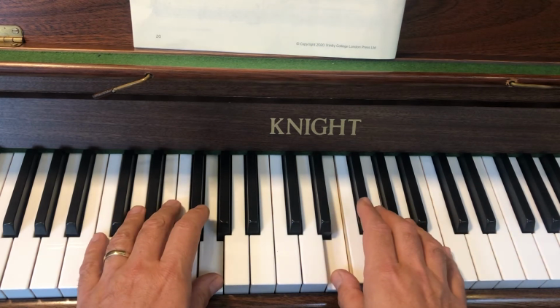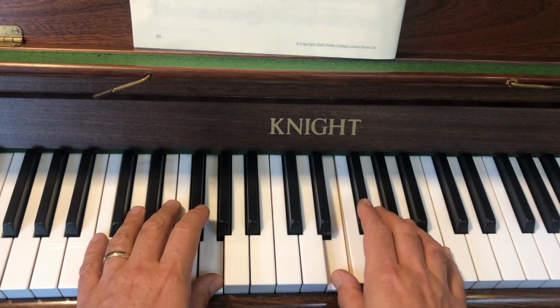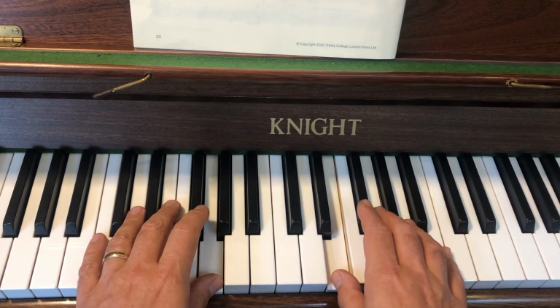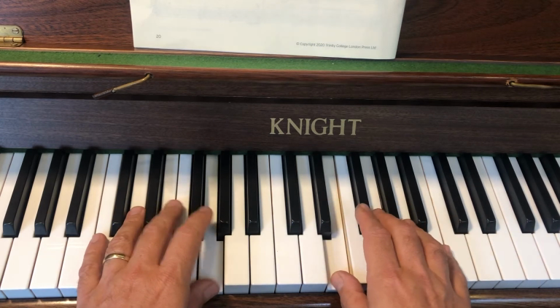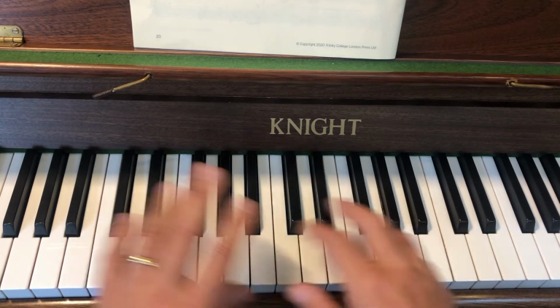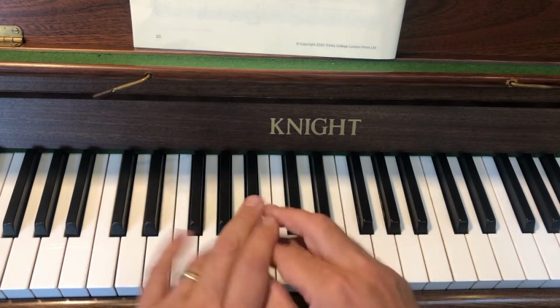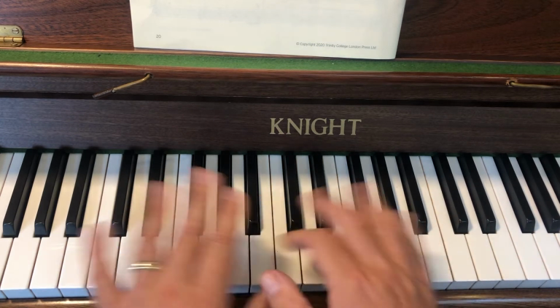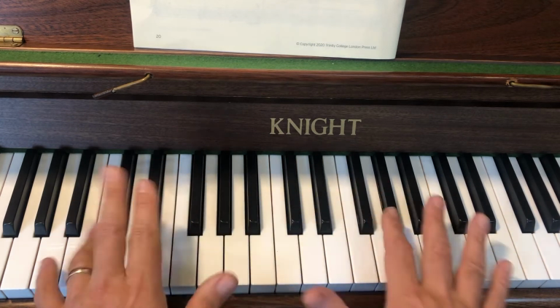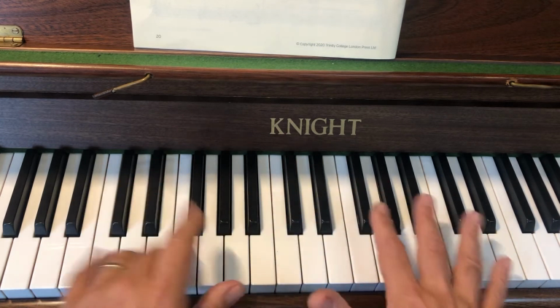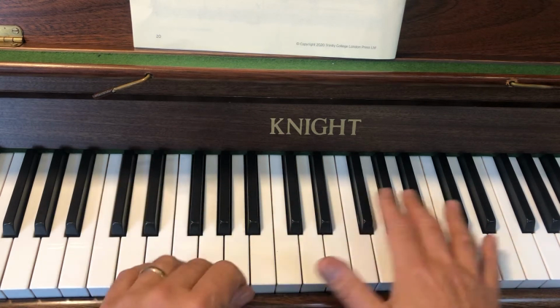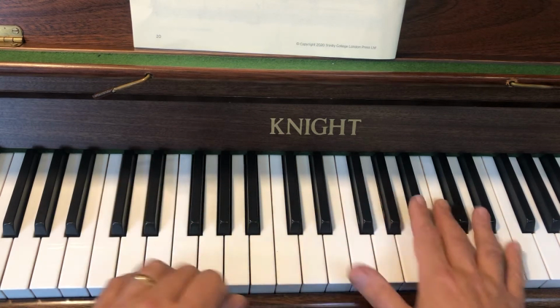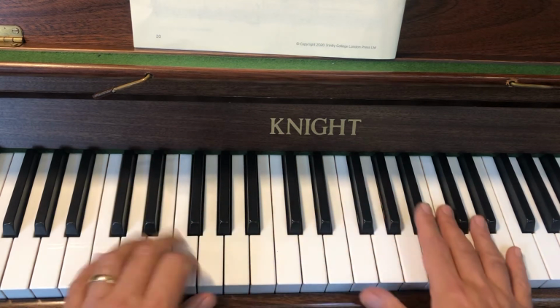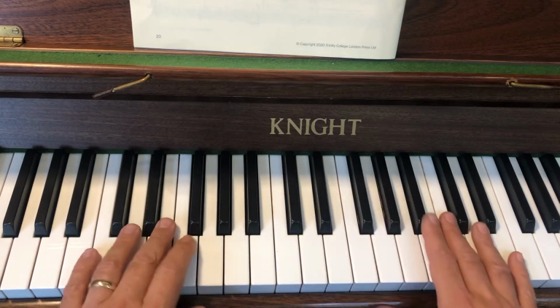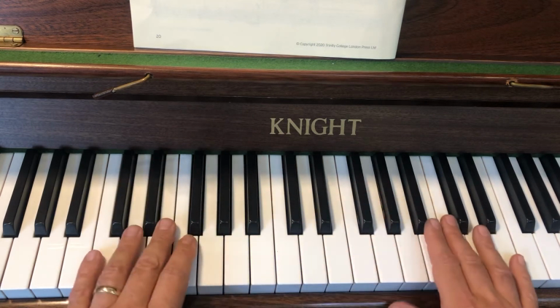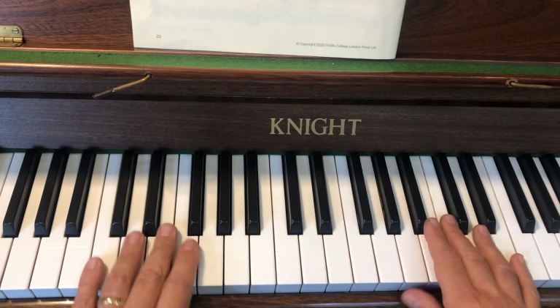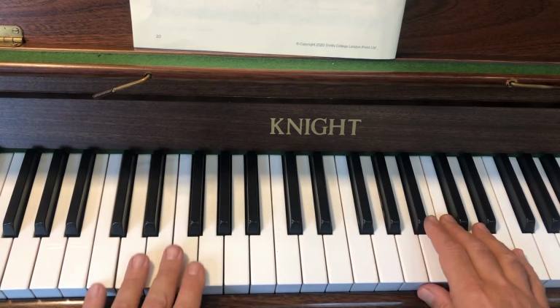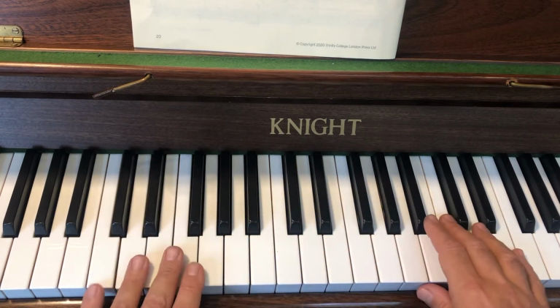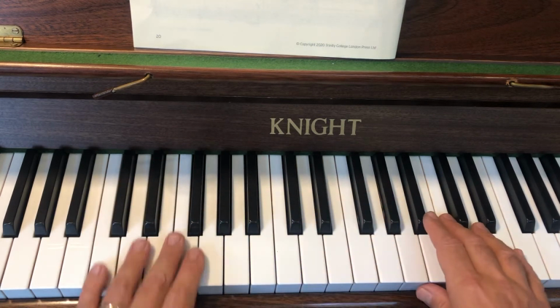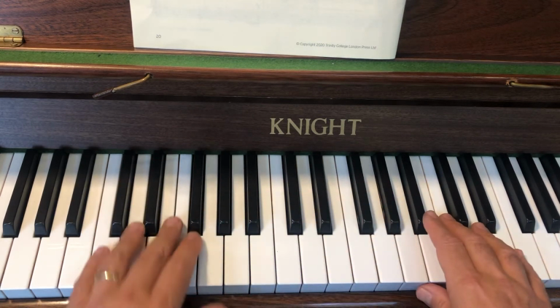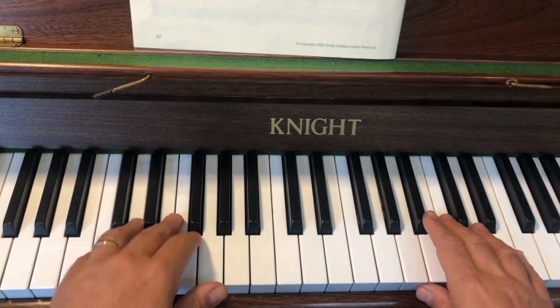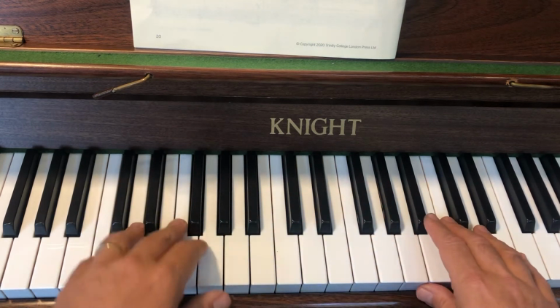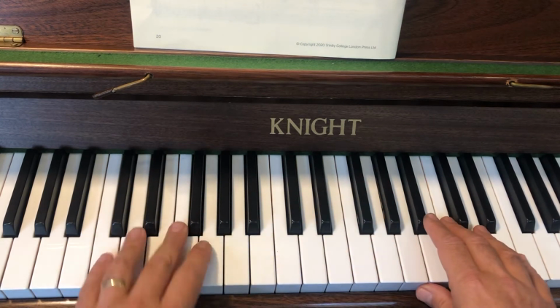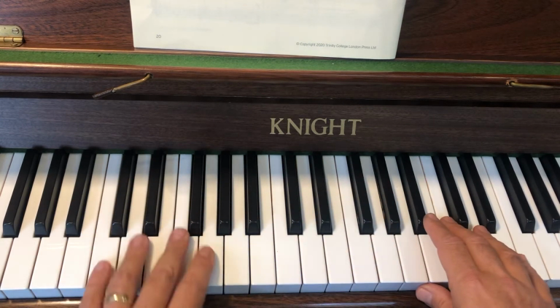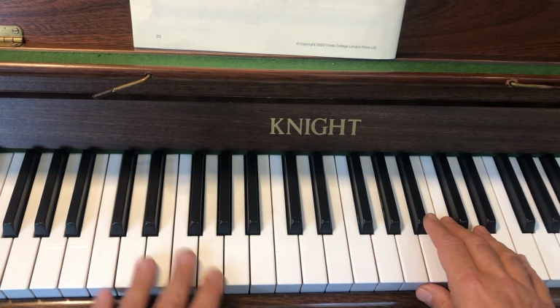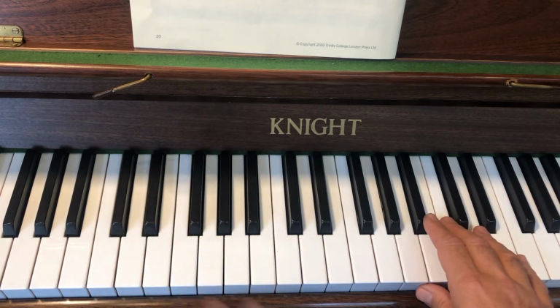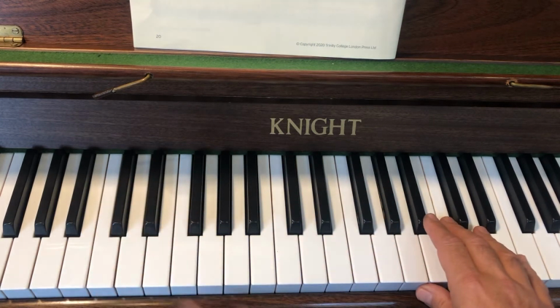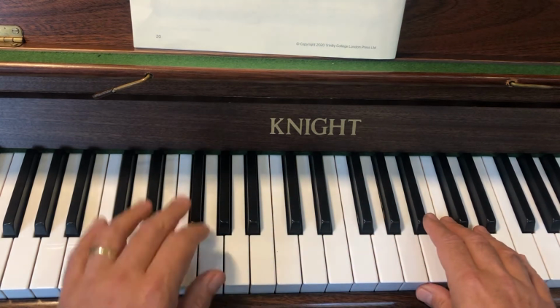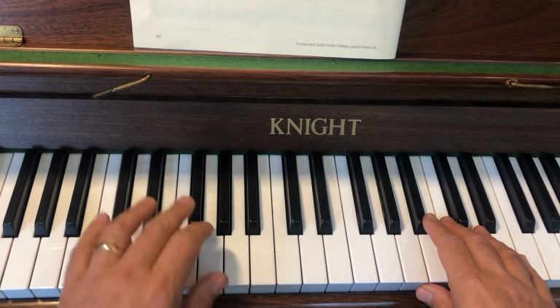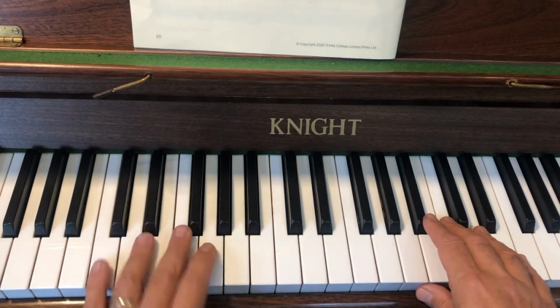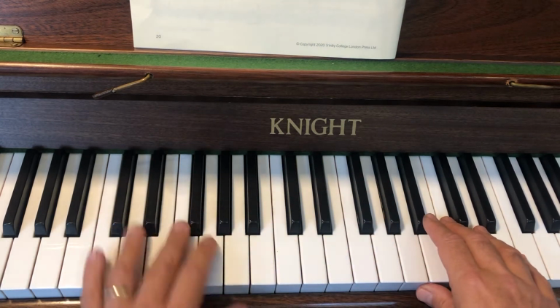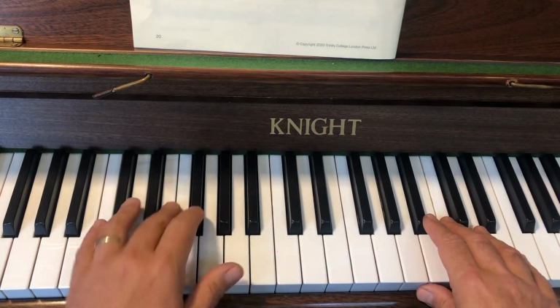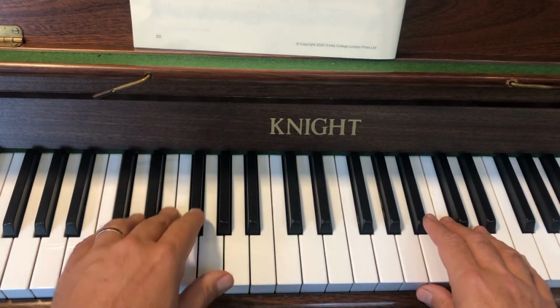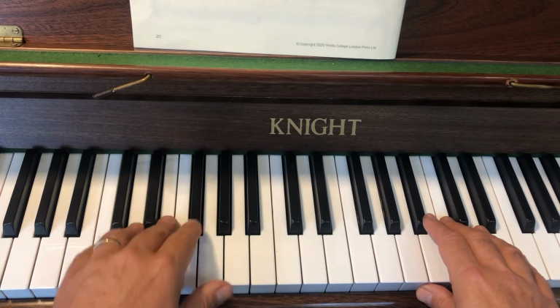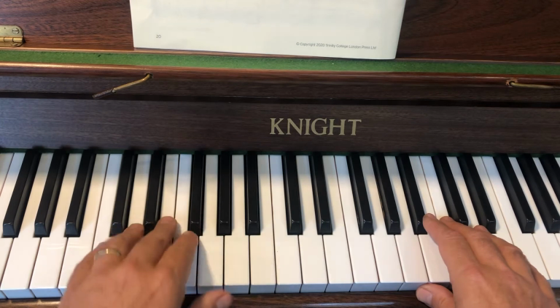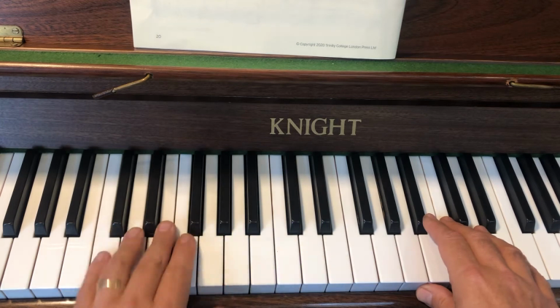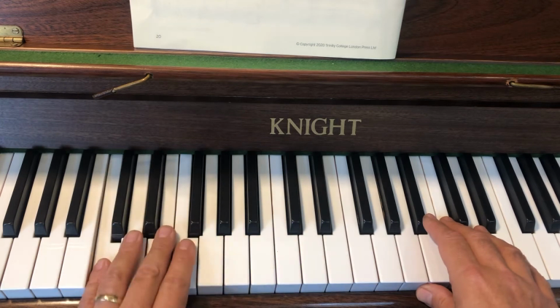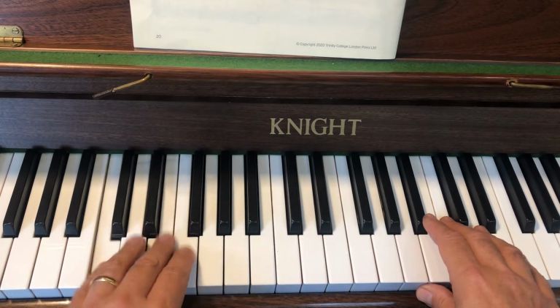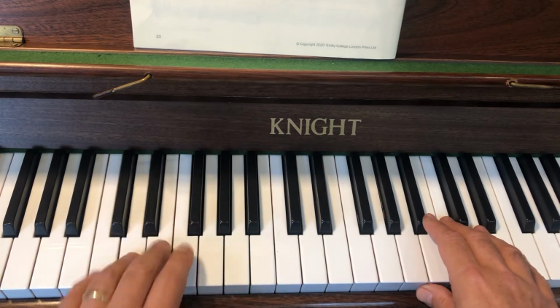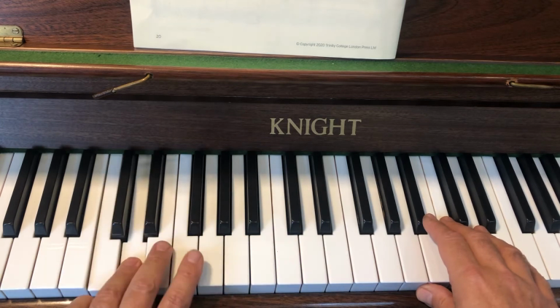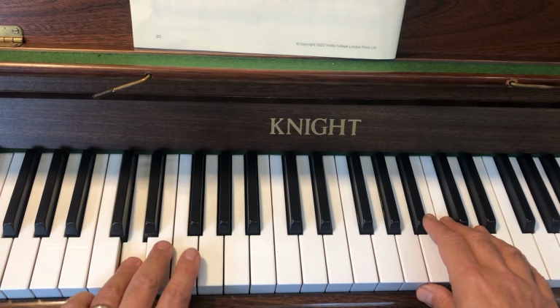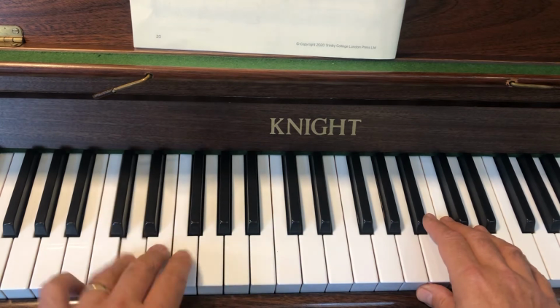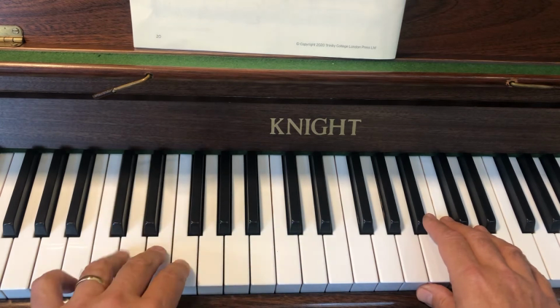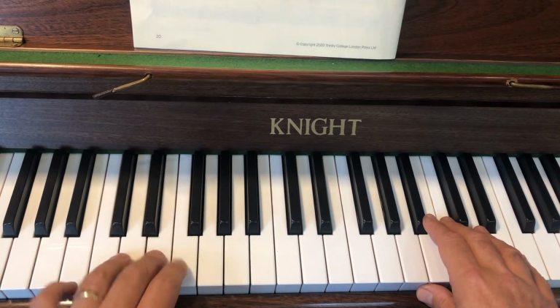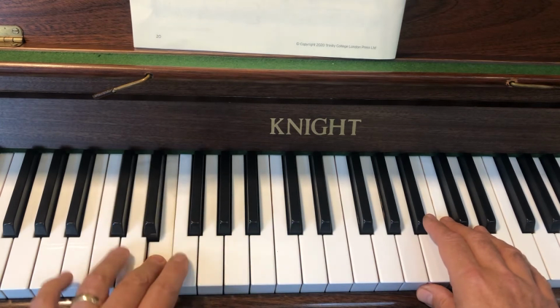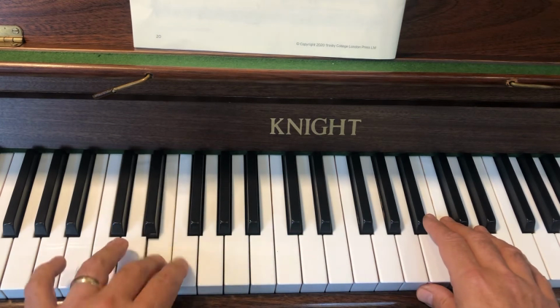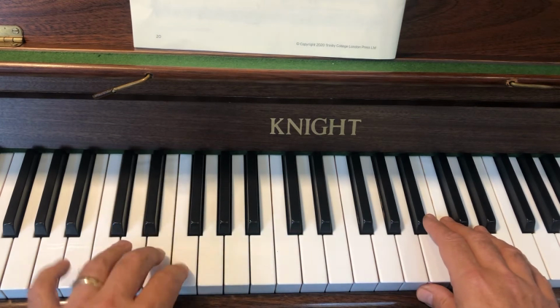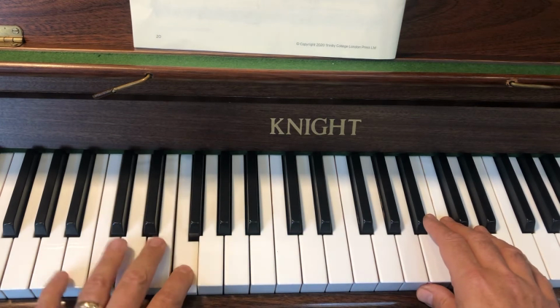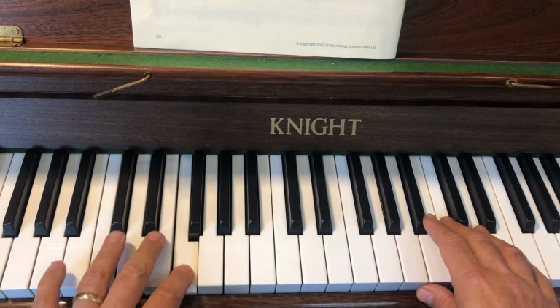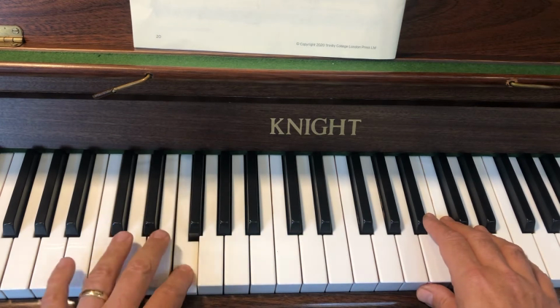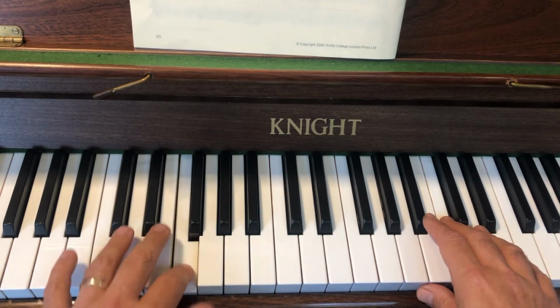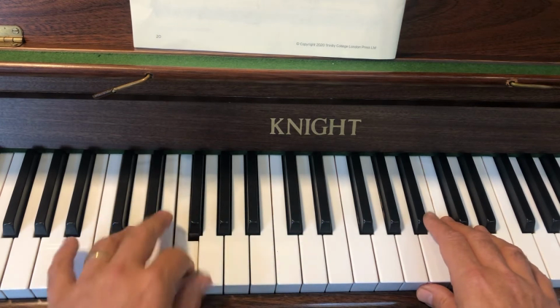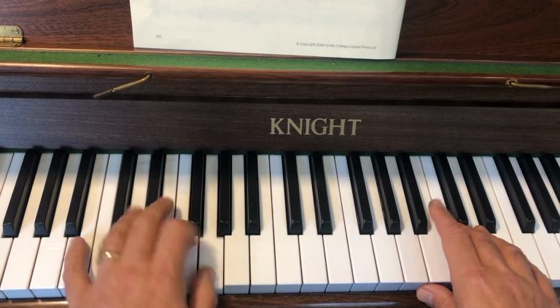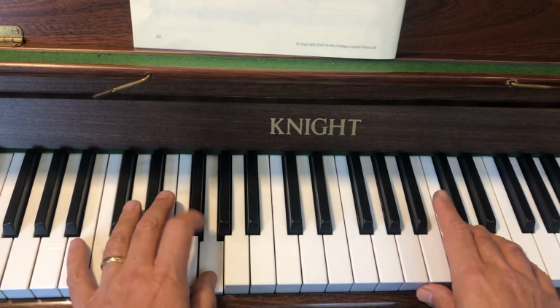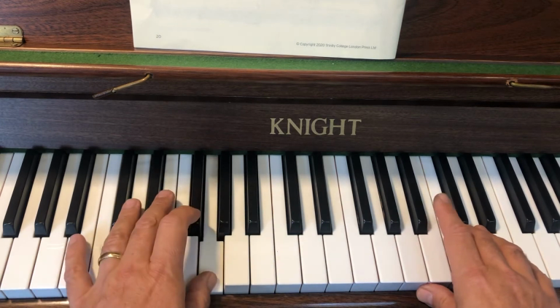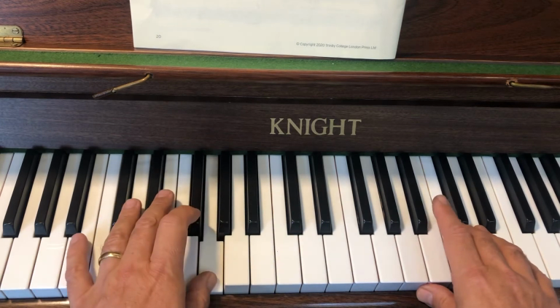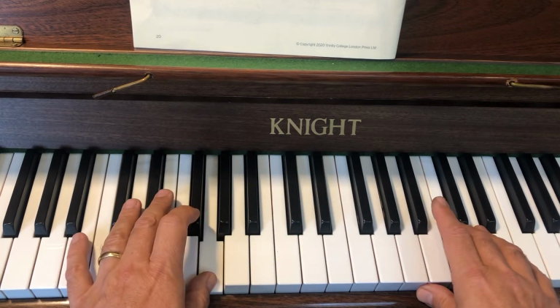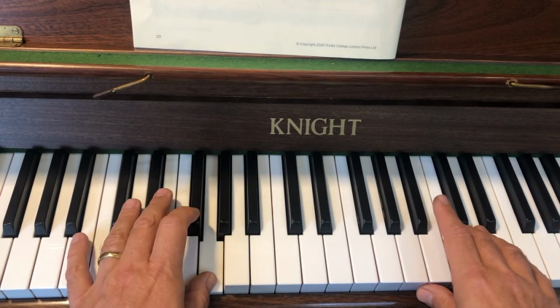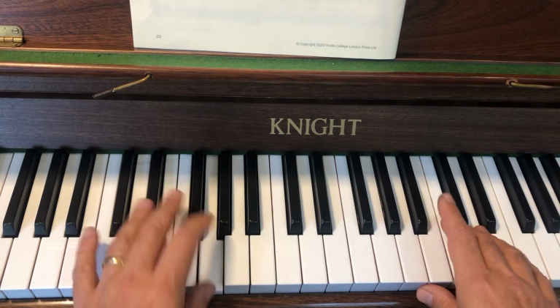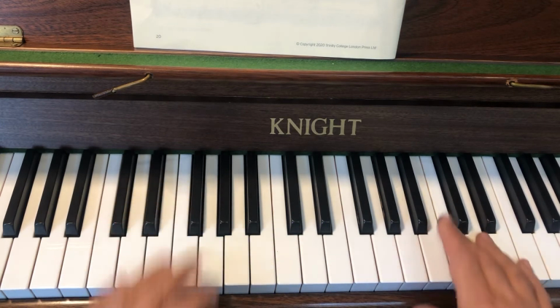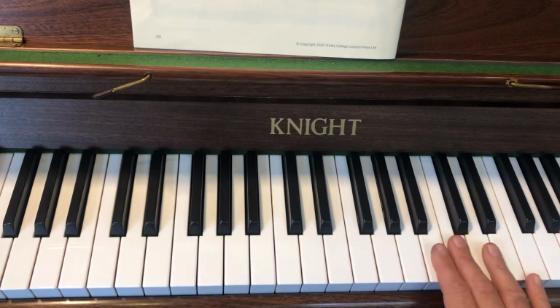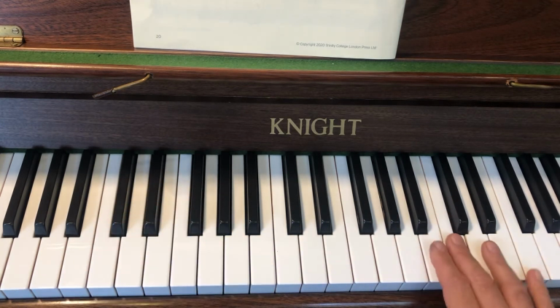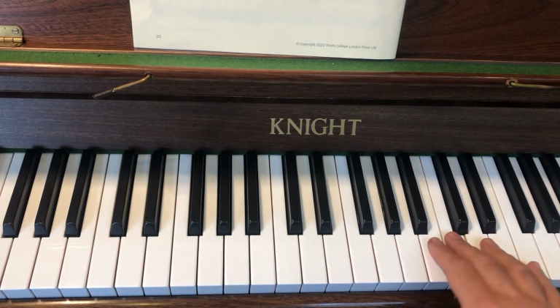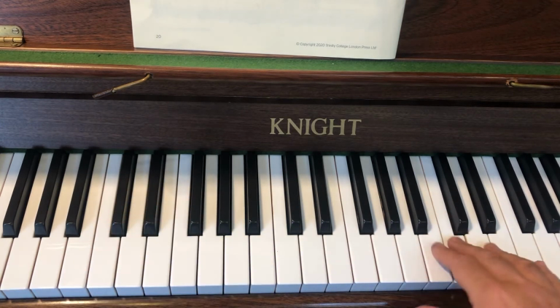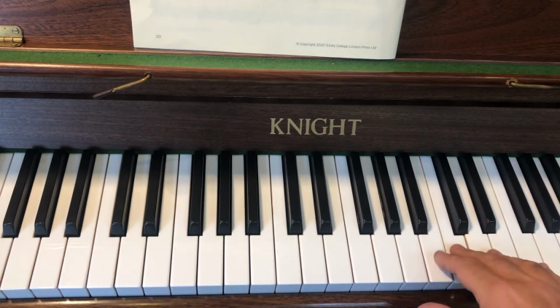You don't want that too smooth. You deliberately want it all what we call lightly detached. And the right.